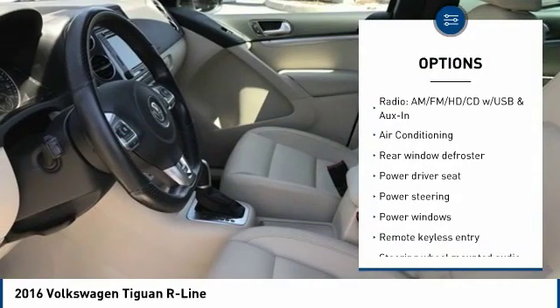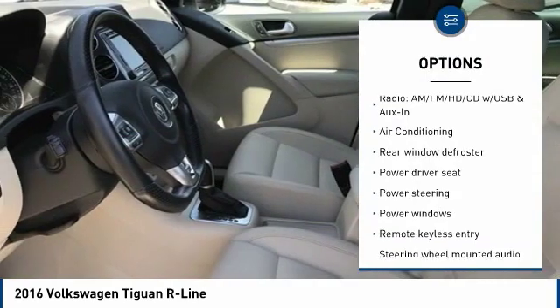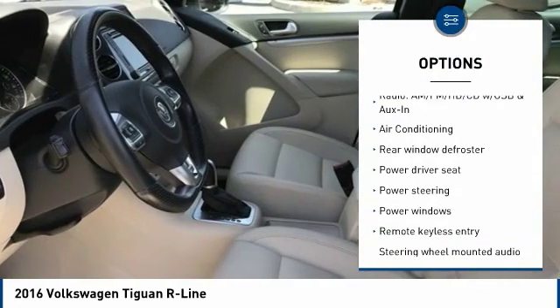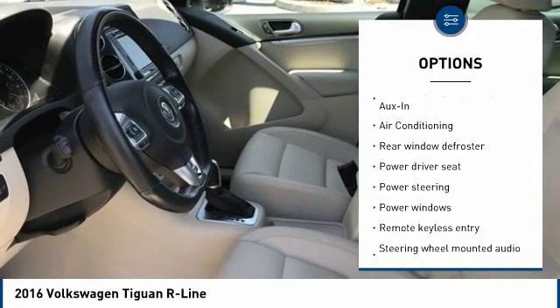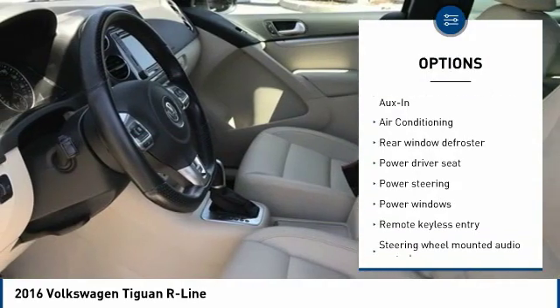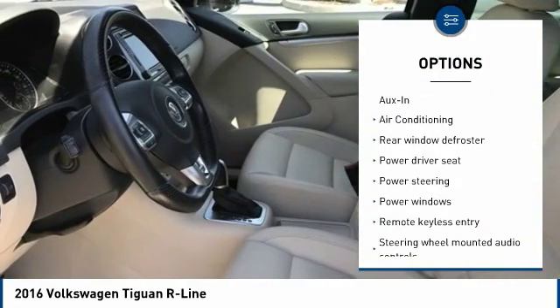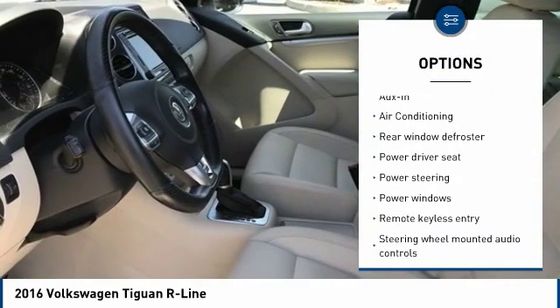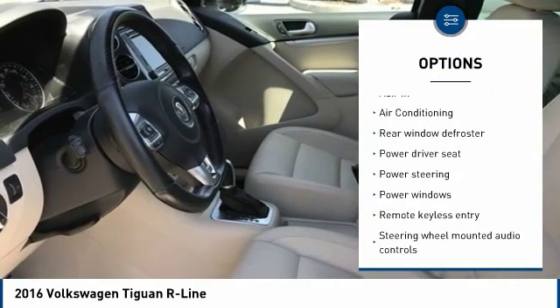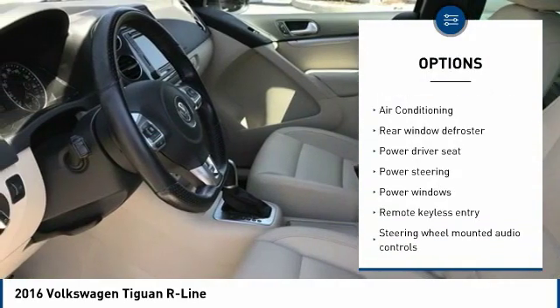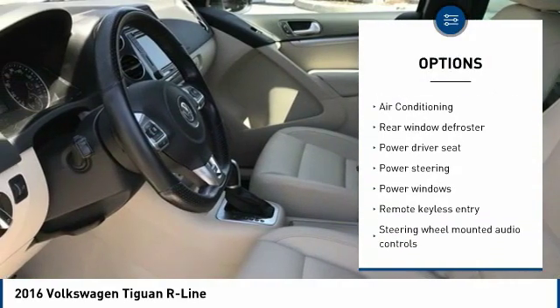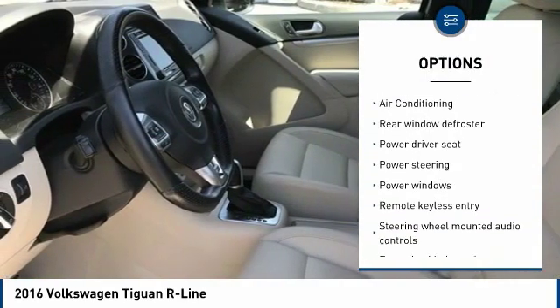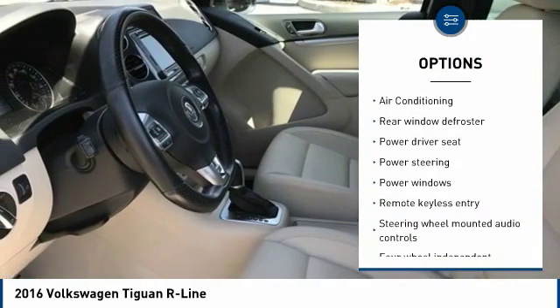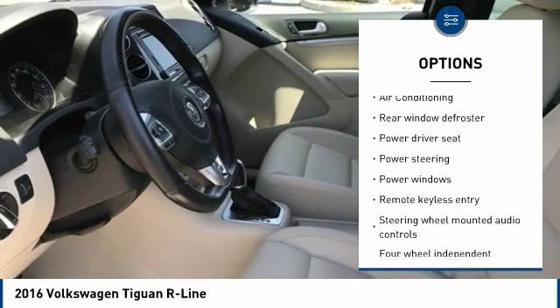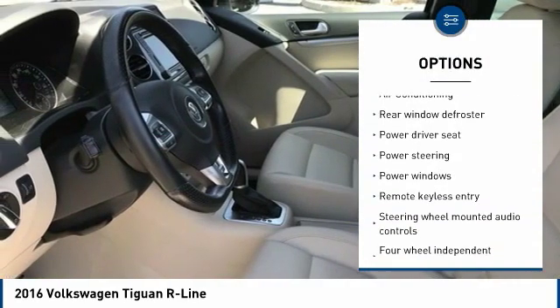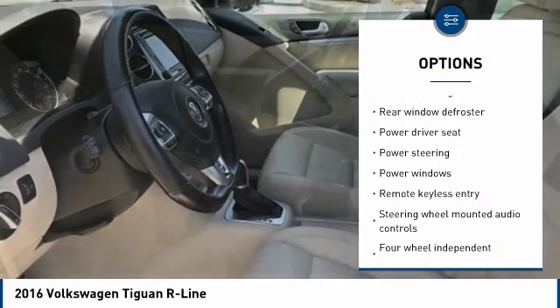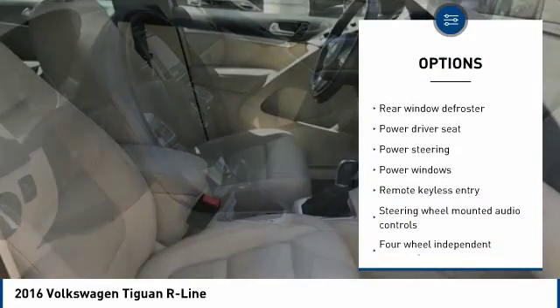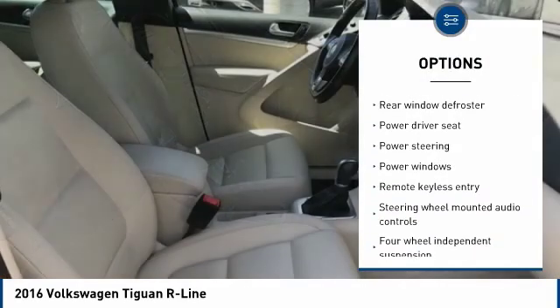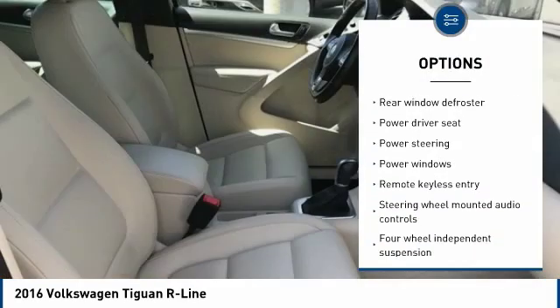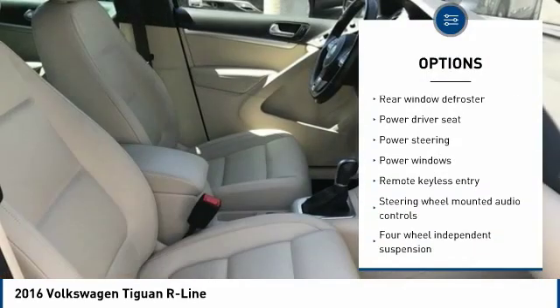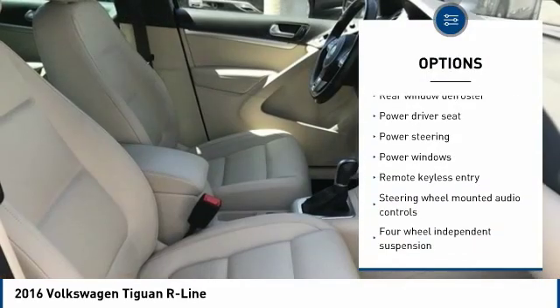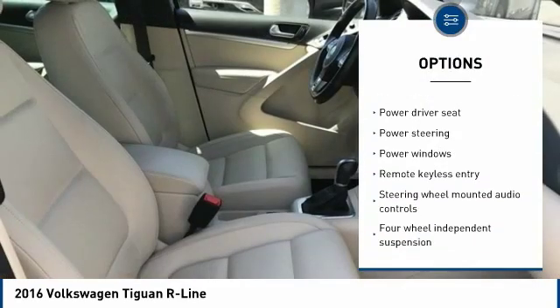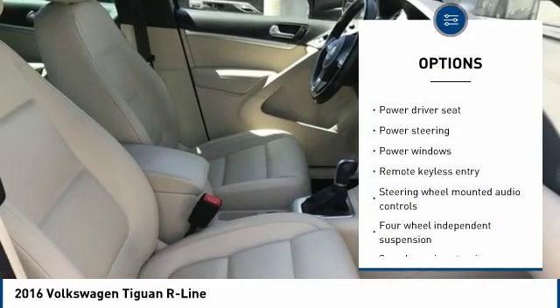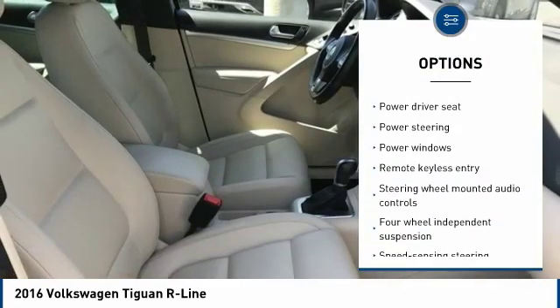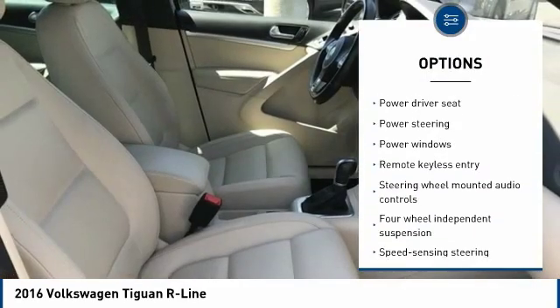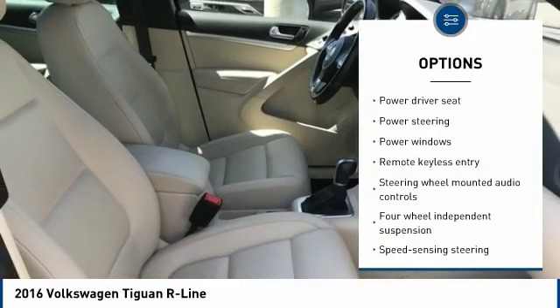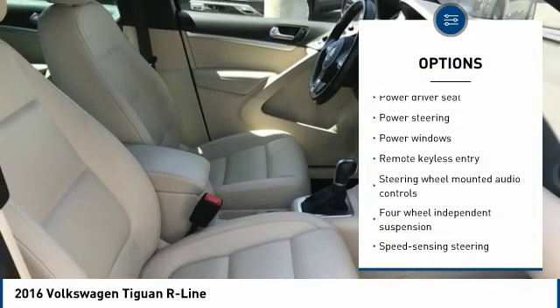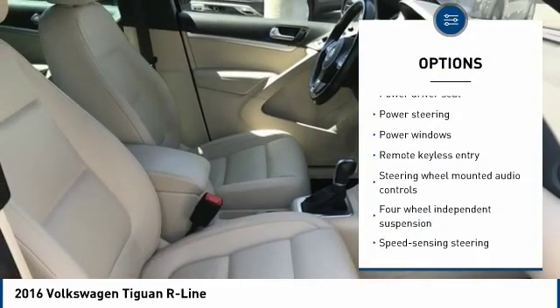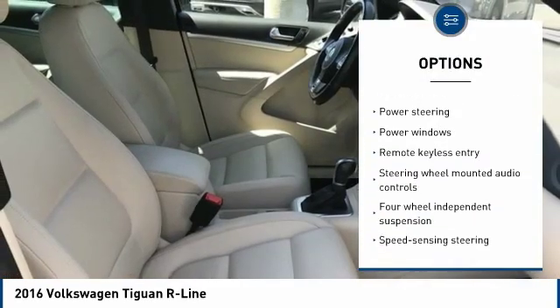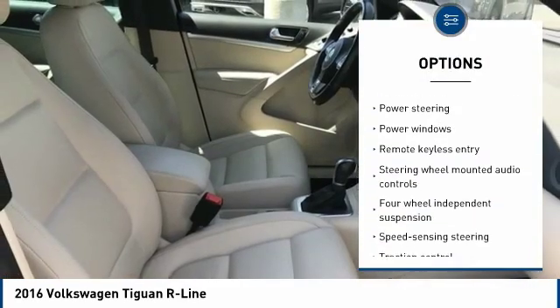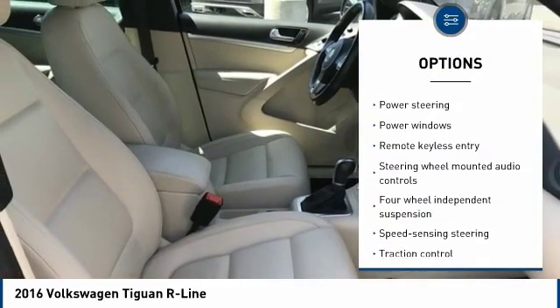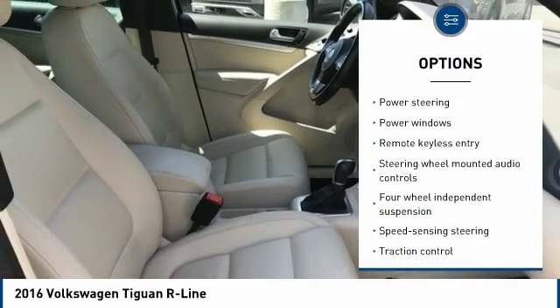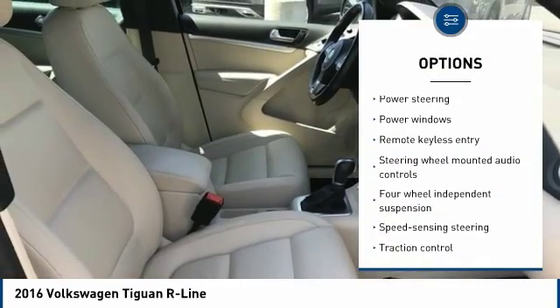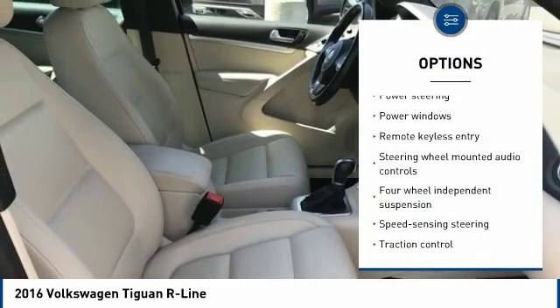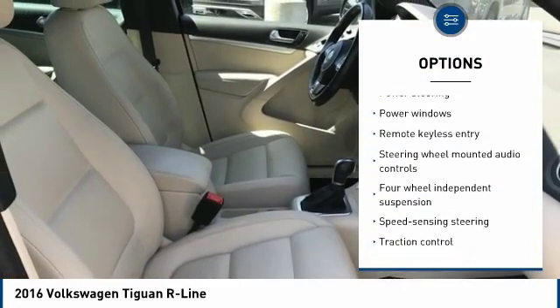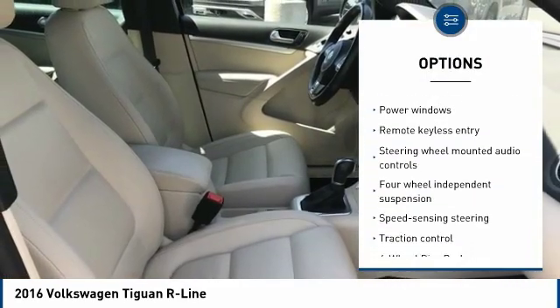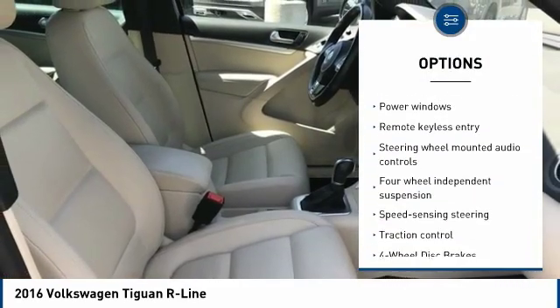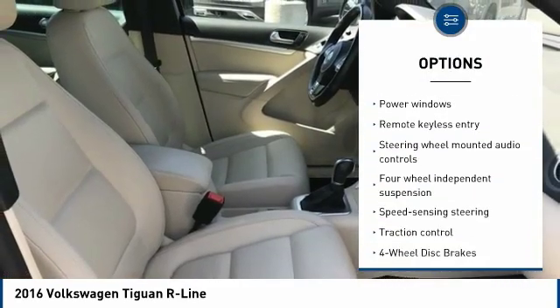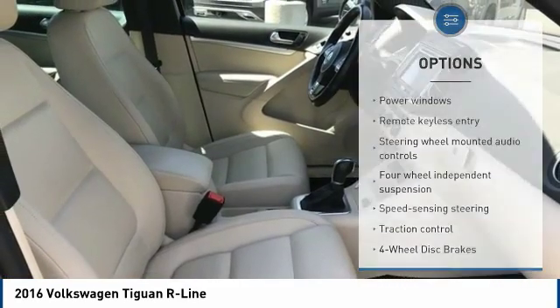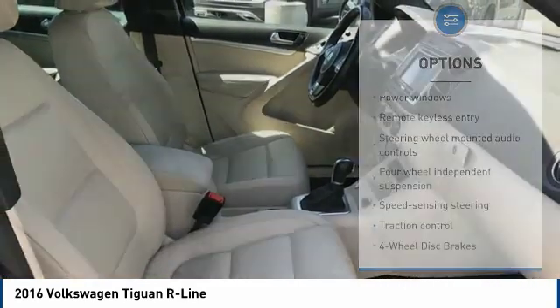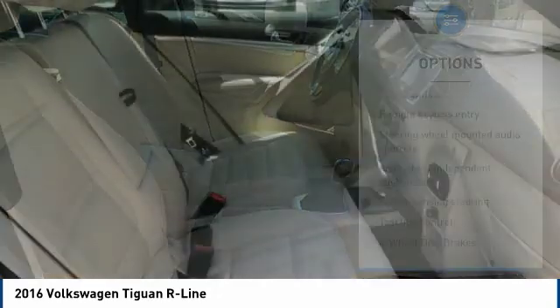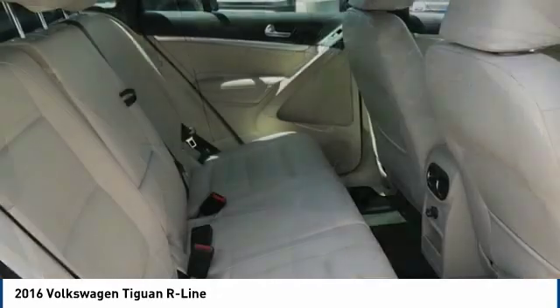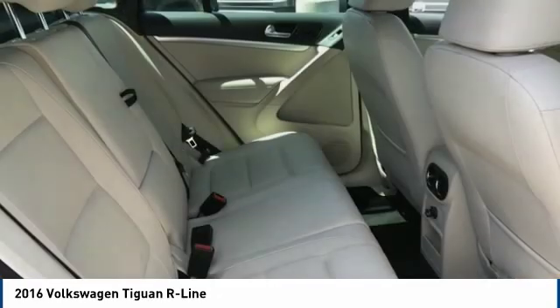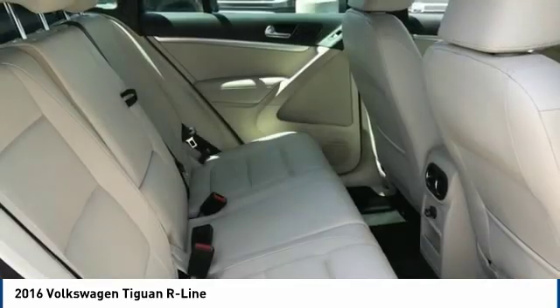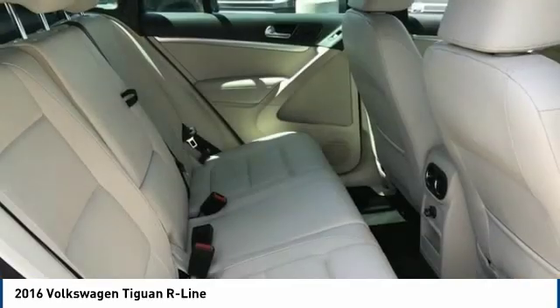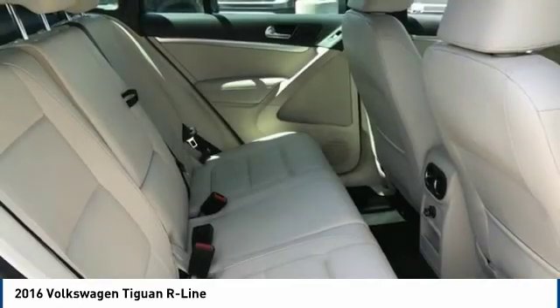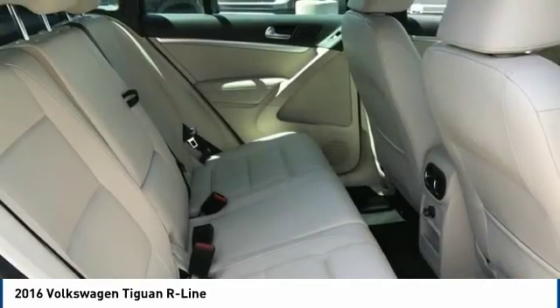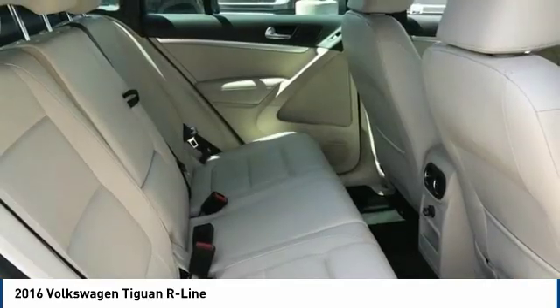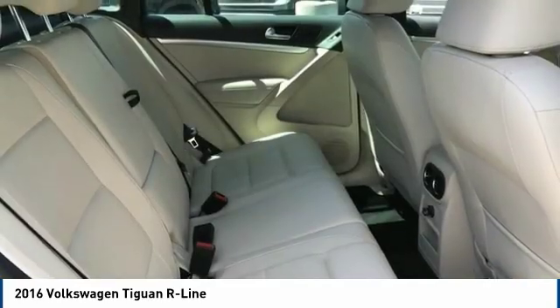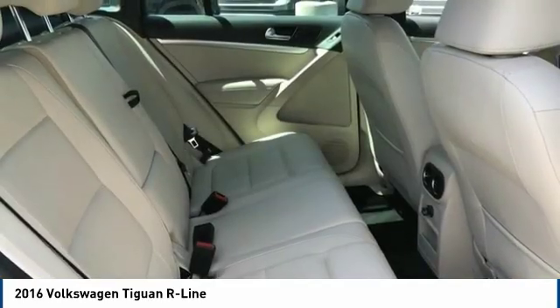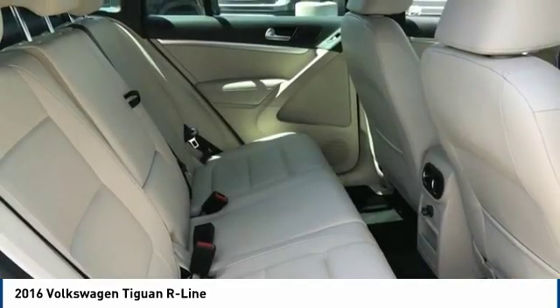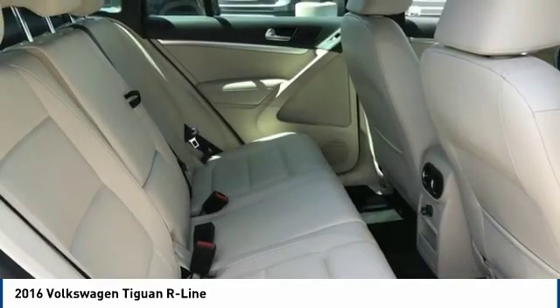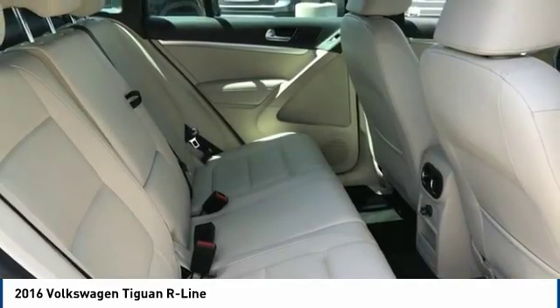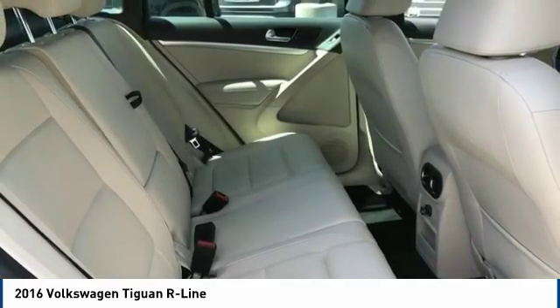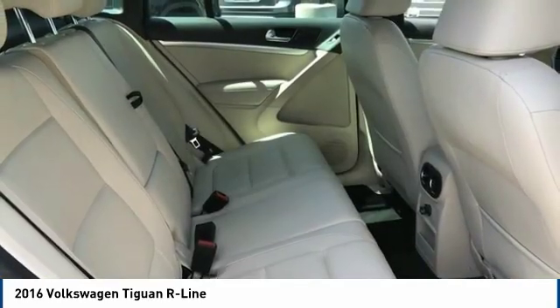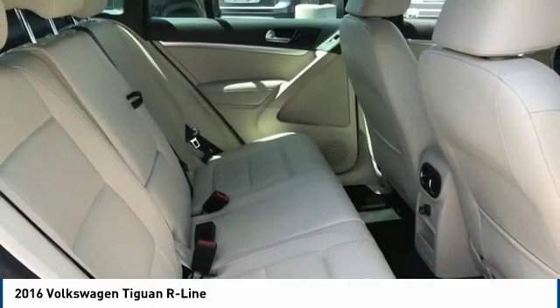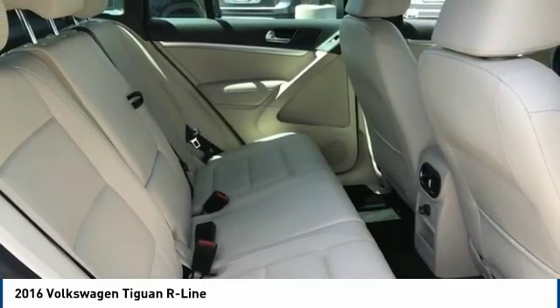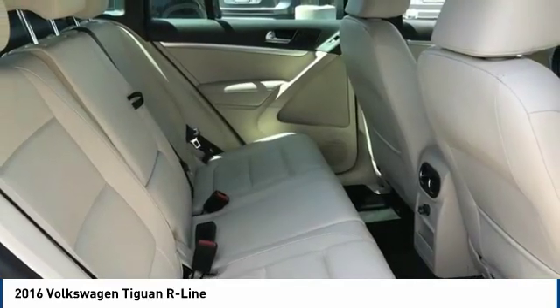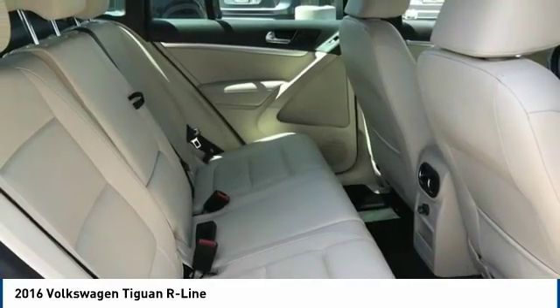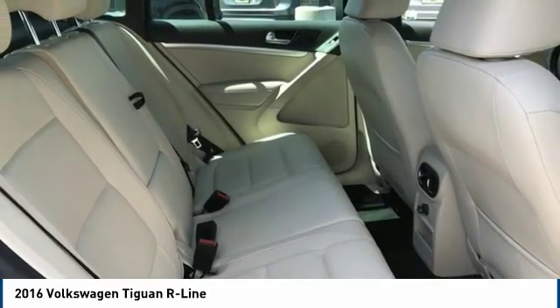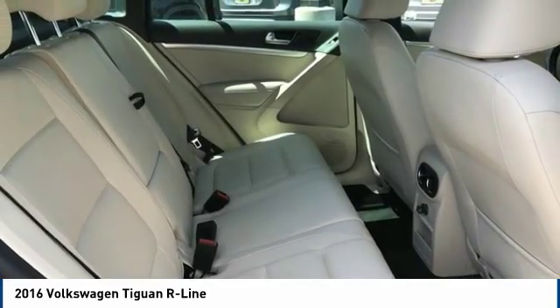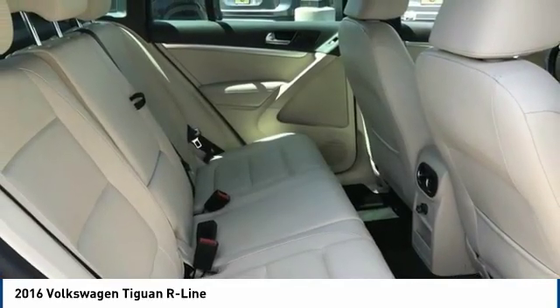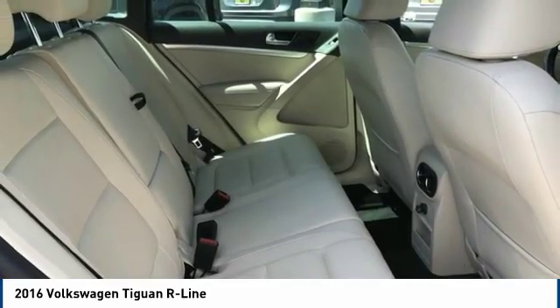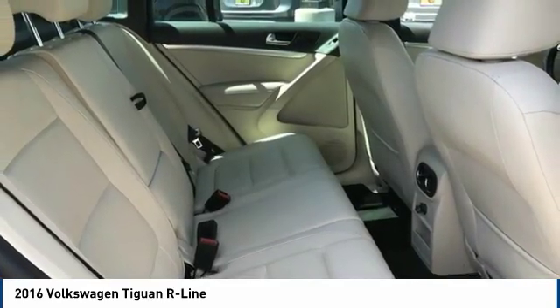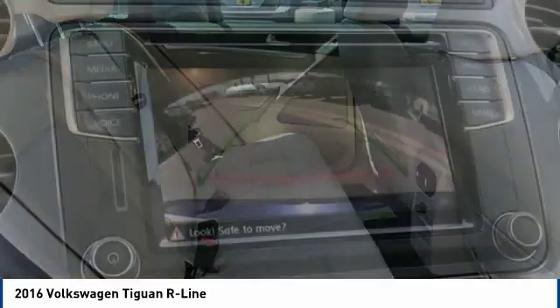Bluetooth, air conditioning, dual airbags, leather wrapped steering wheel, power steering, one owner, and alloy wheels.